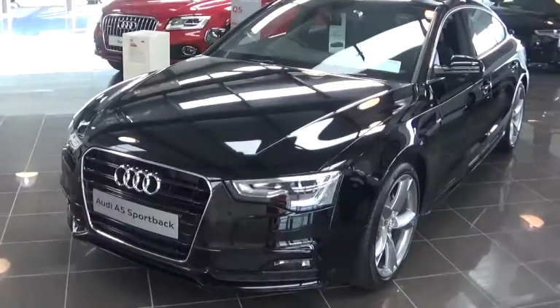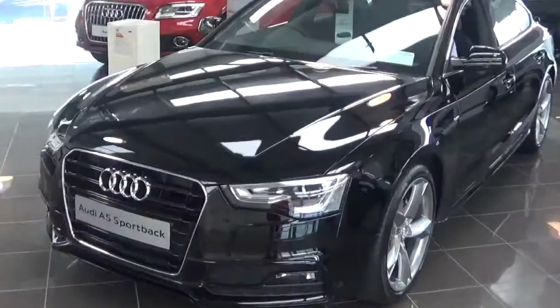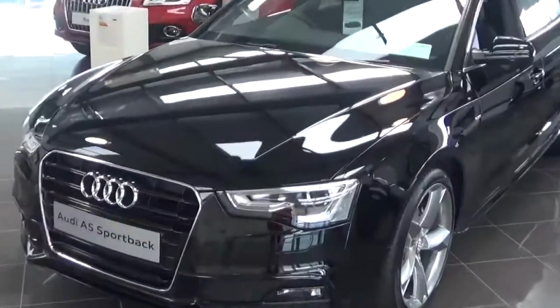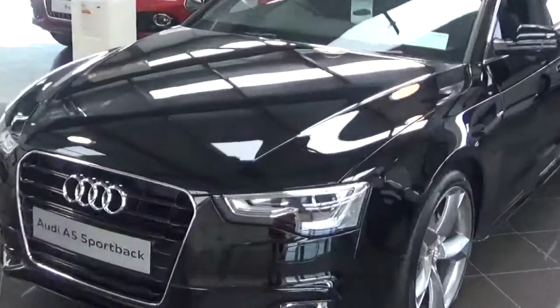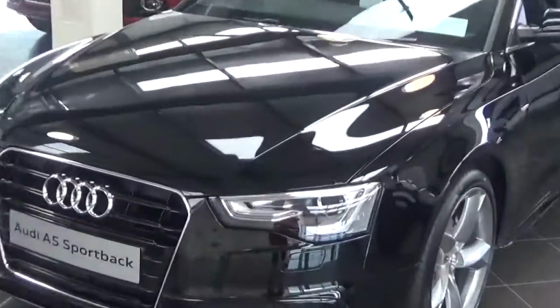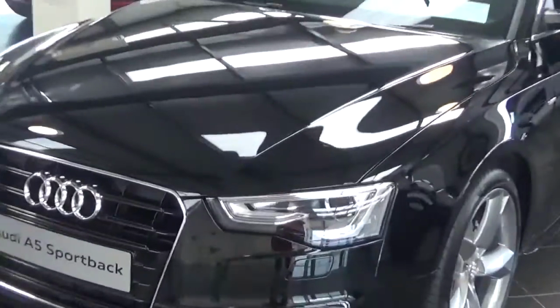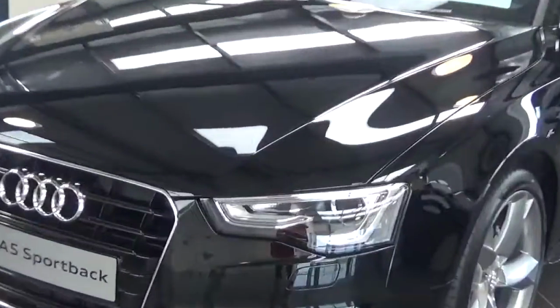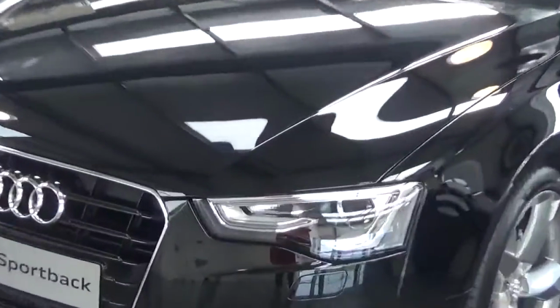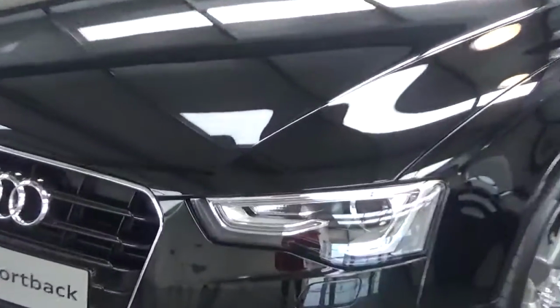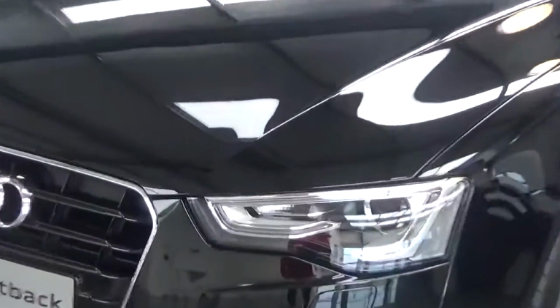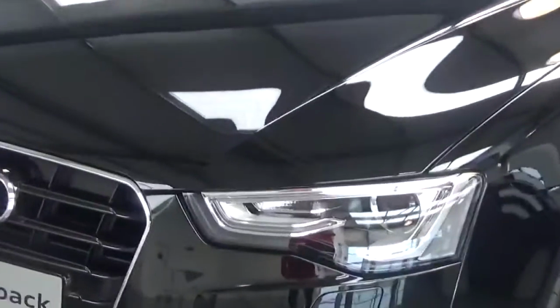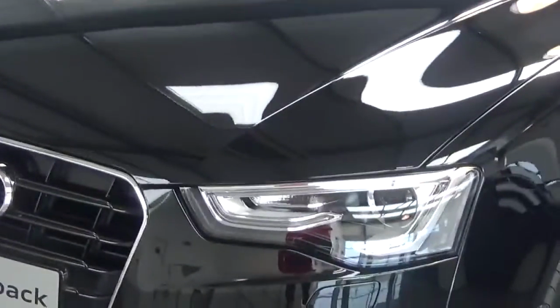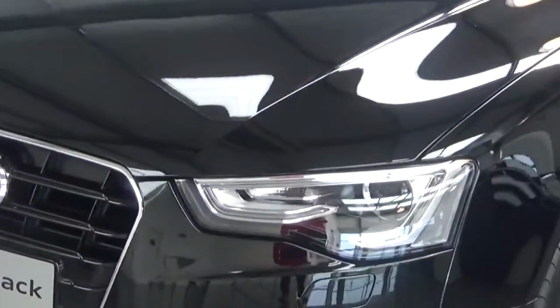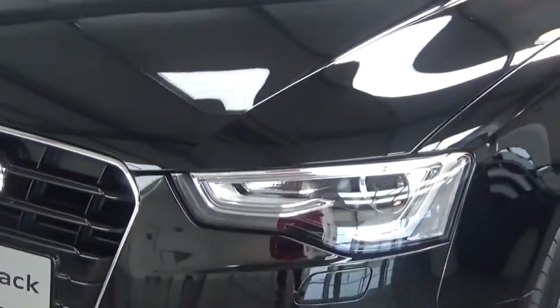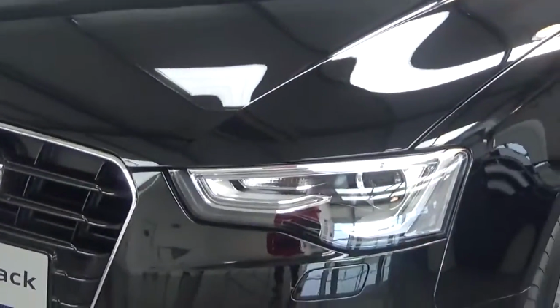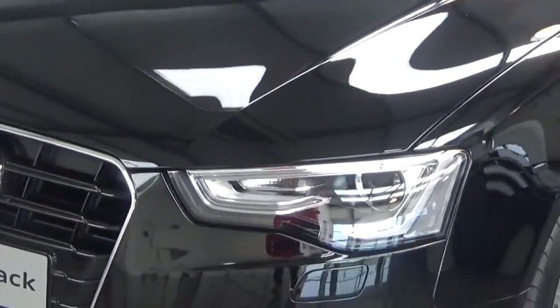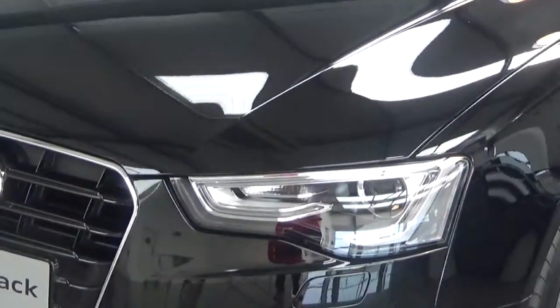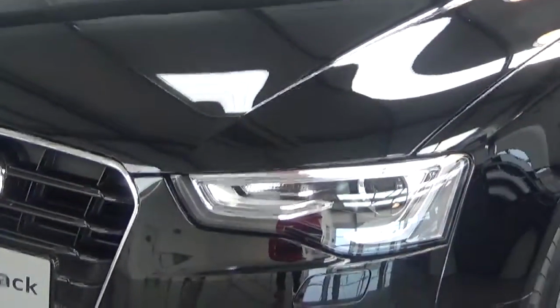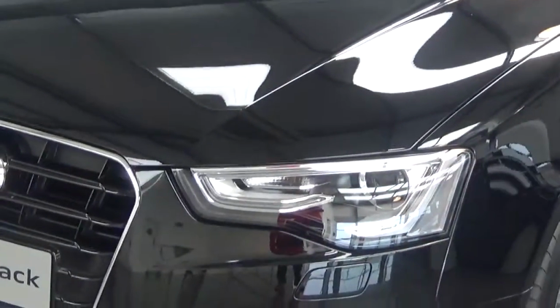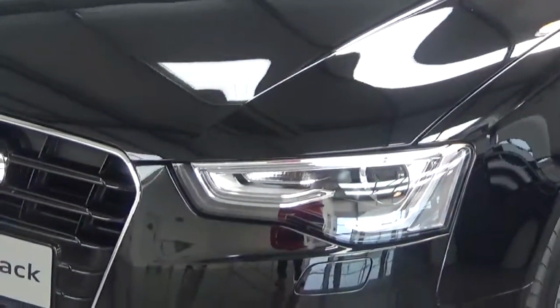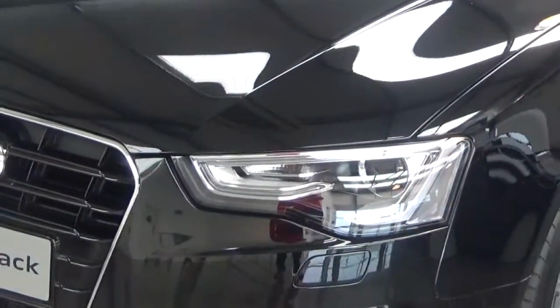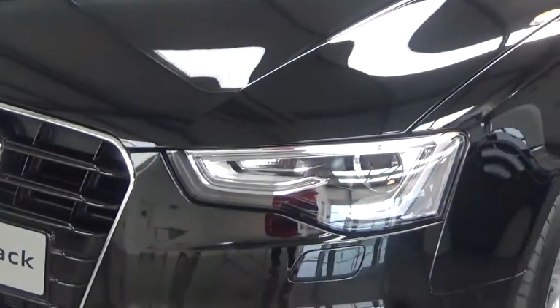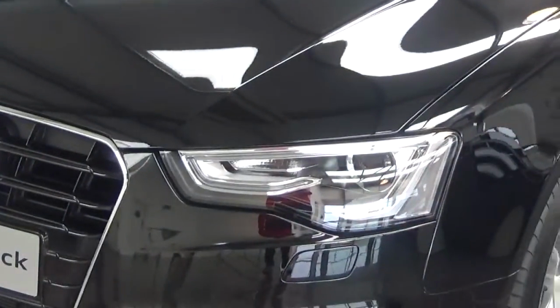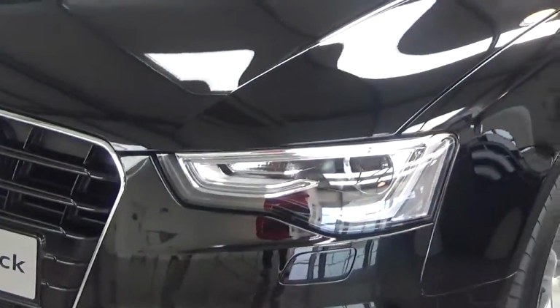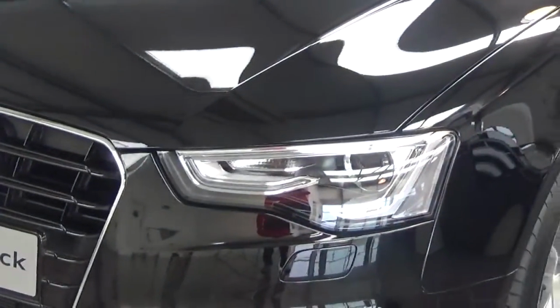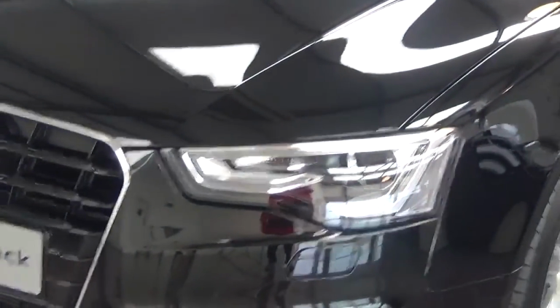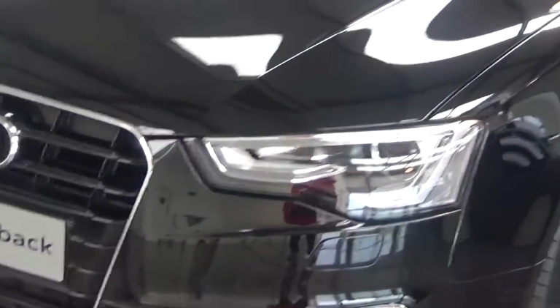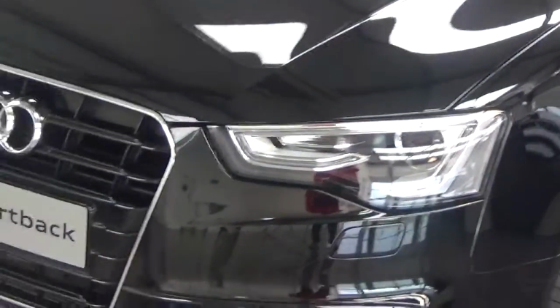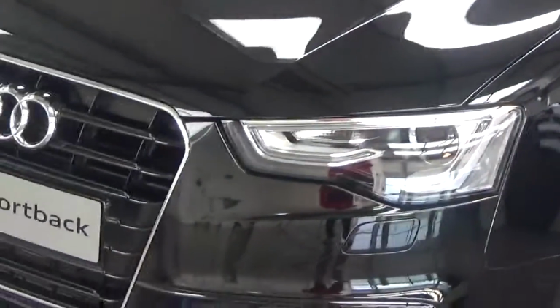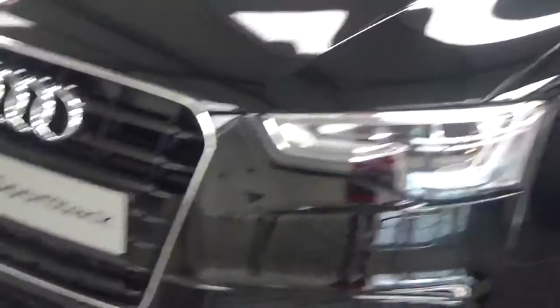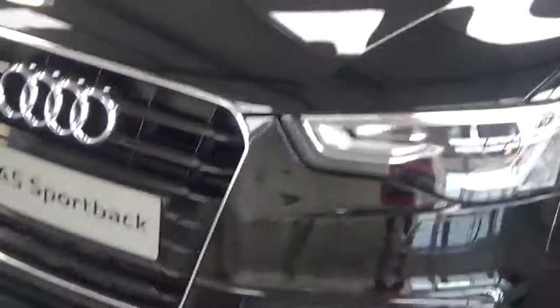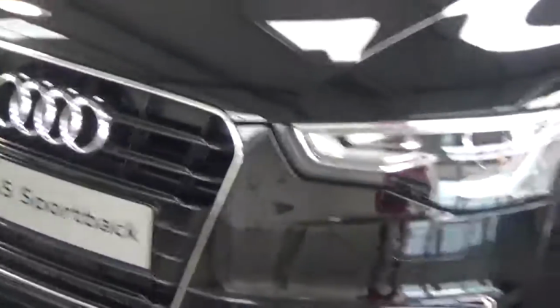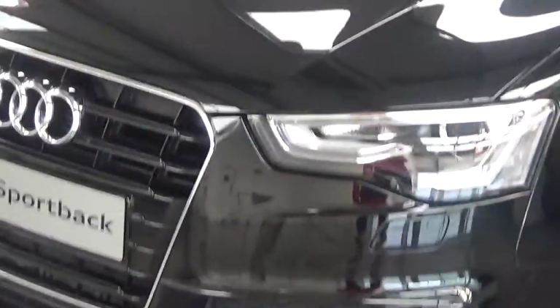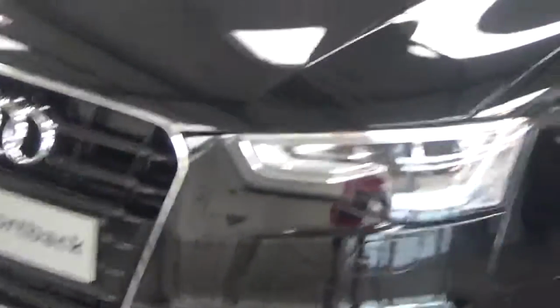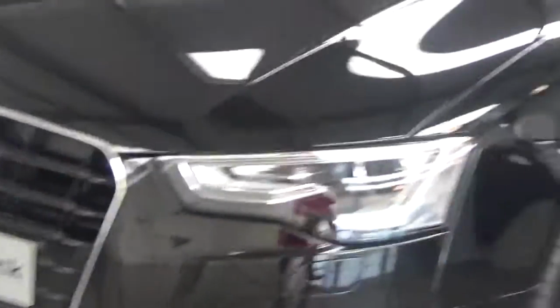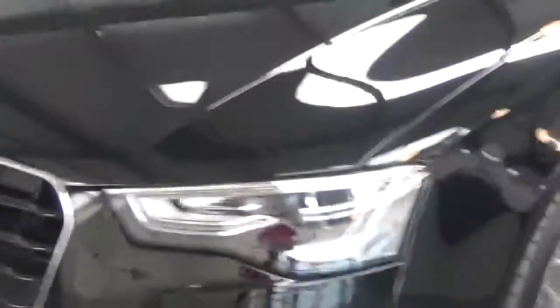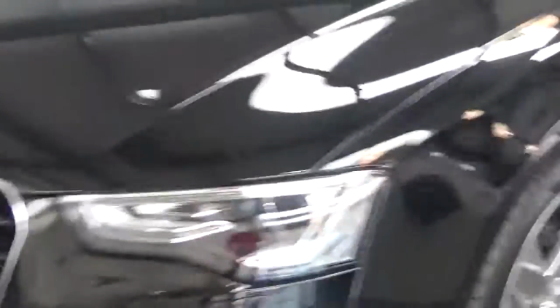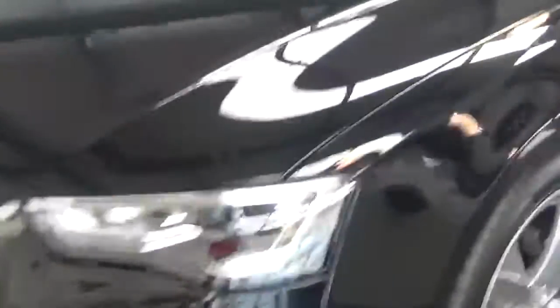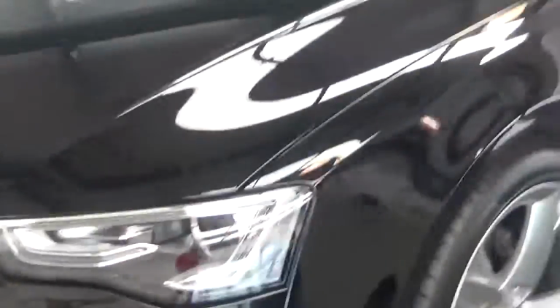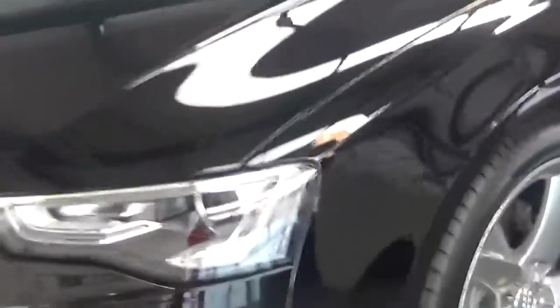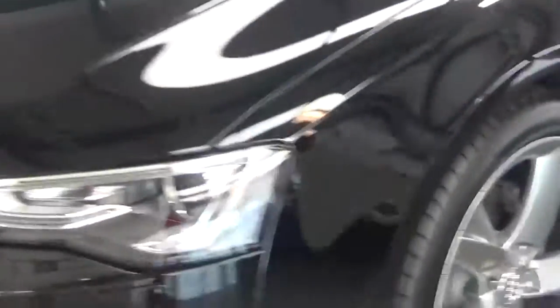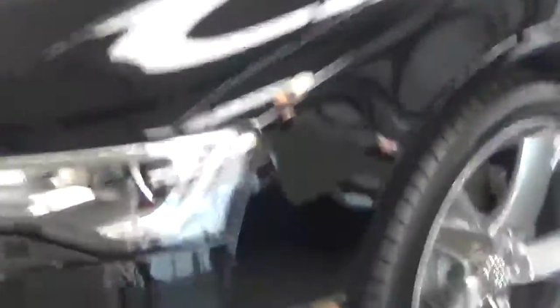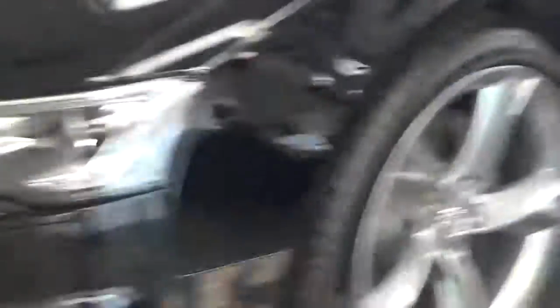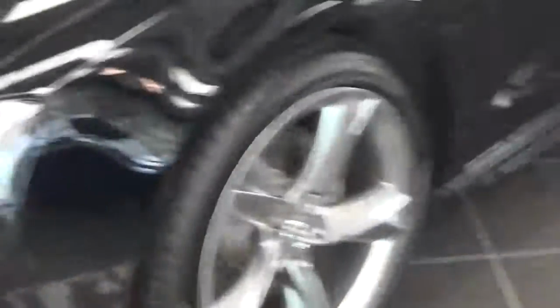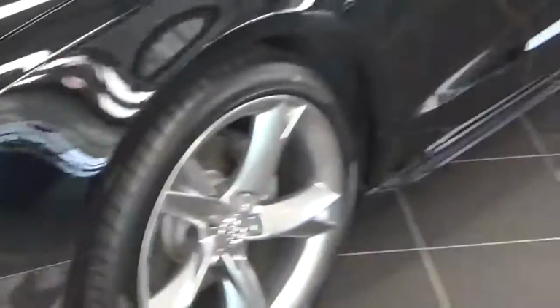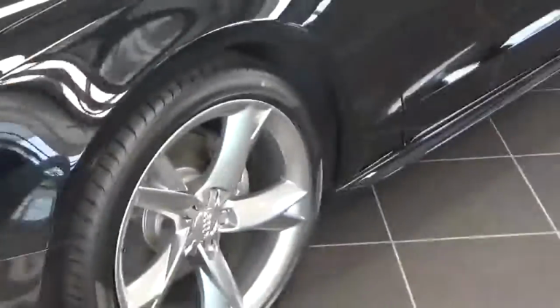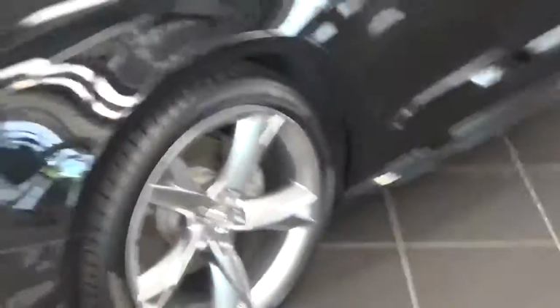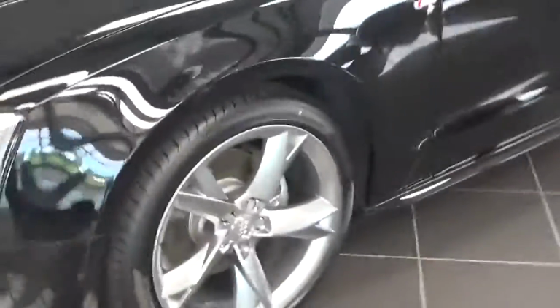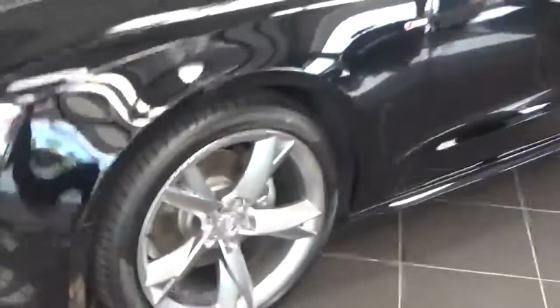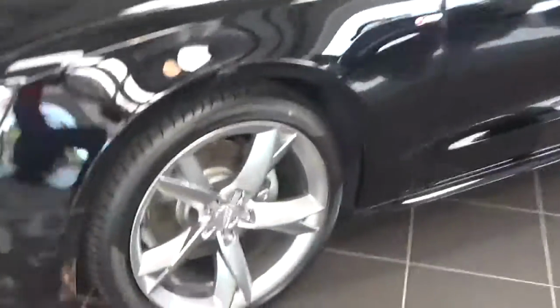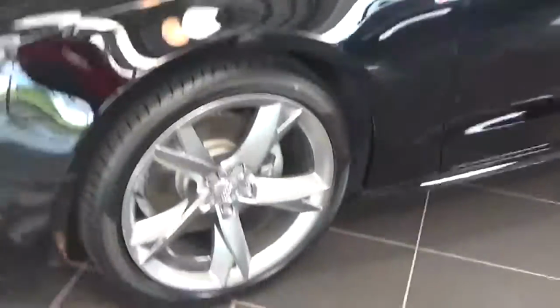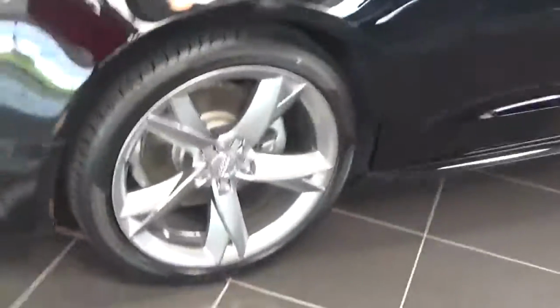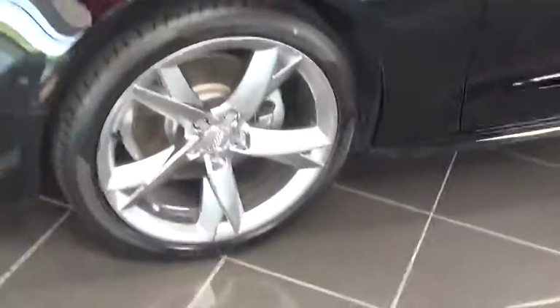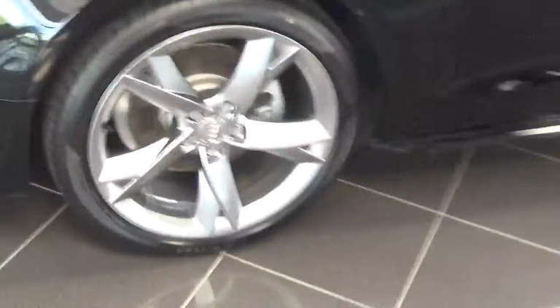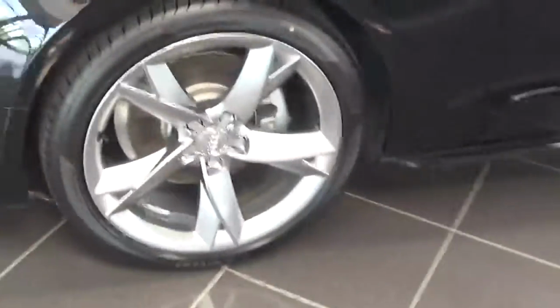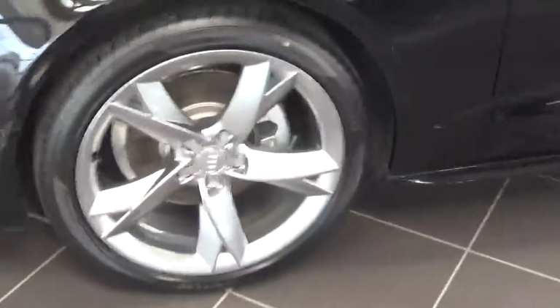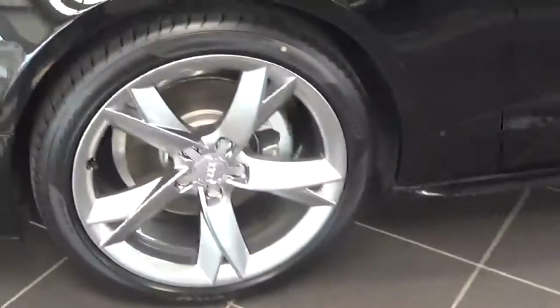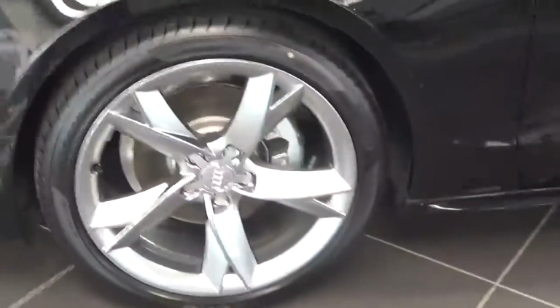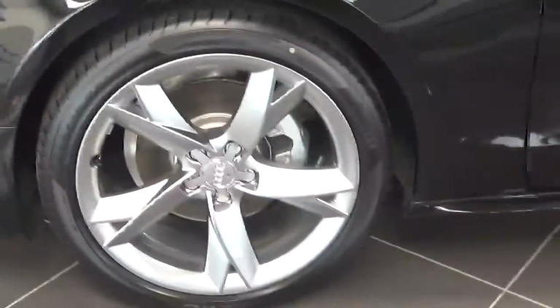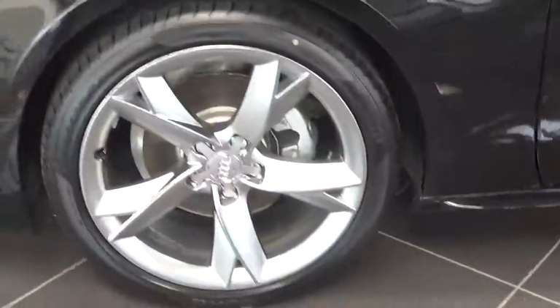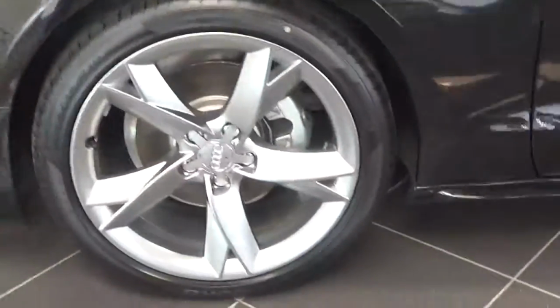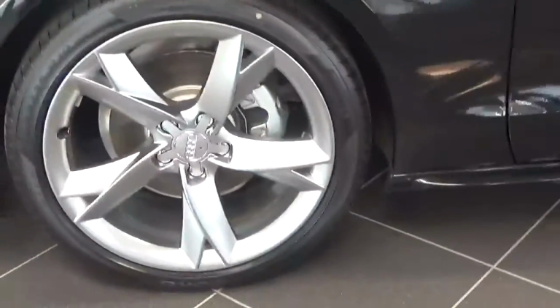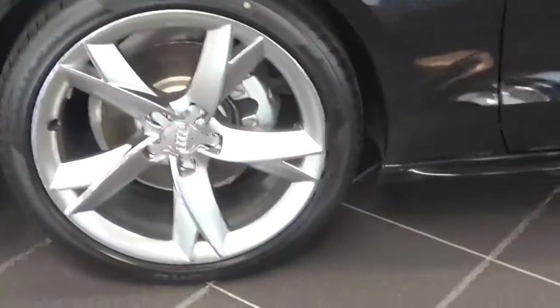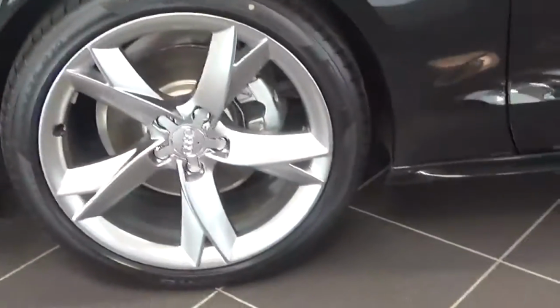Looking at the front of the car, we can see it comes with Xenon headlights with LED daytime running lights, along with upgraded 19-inch alloys which we see here.